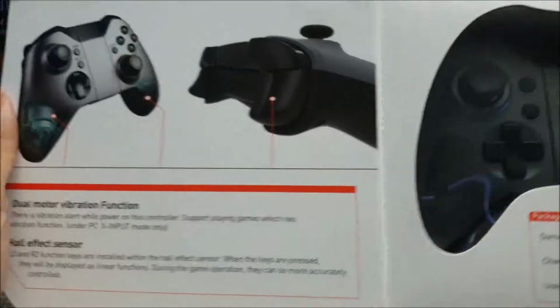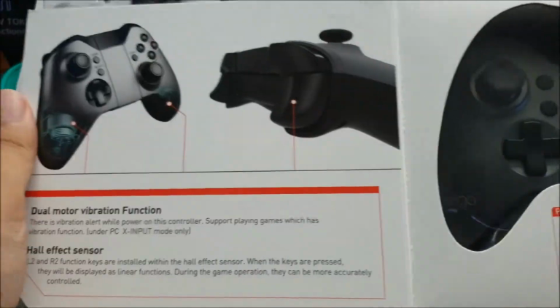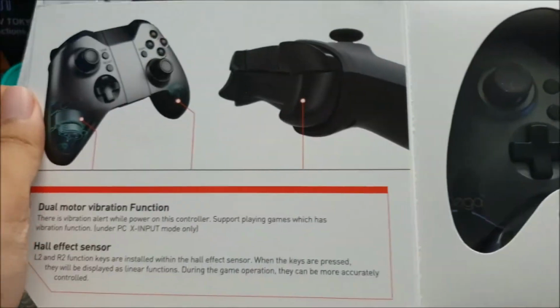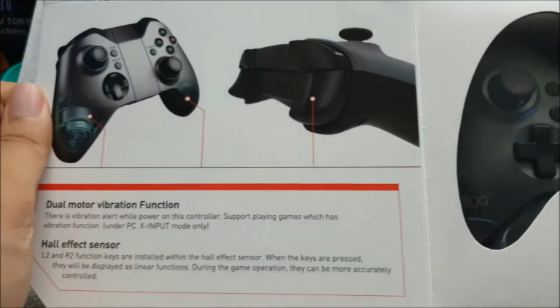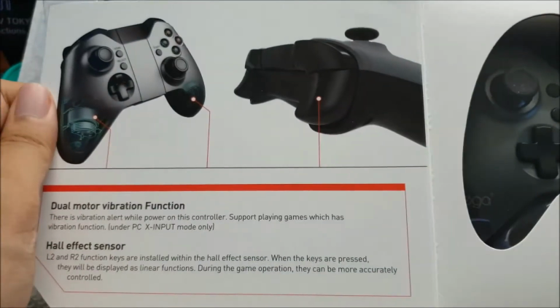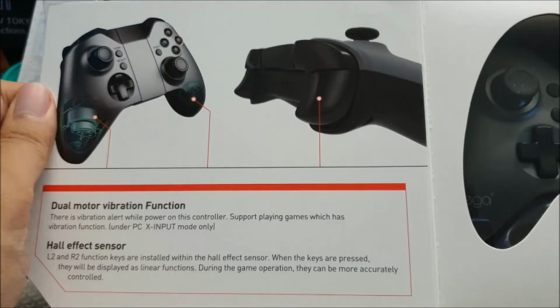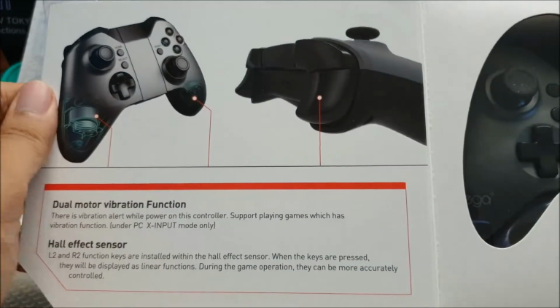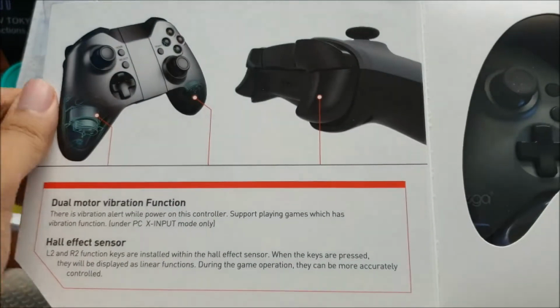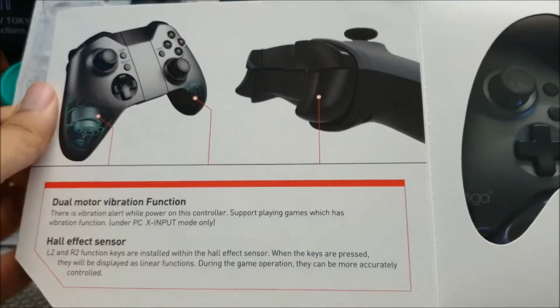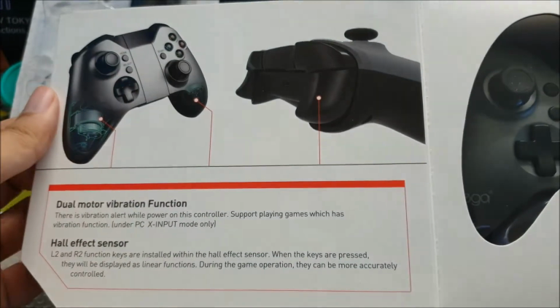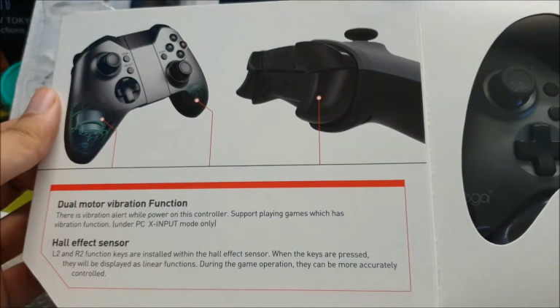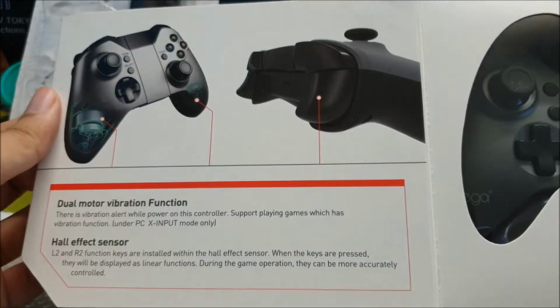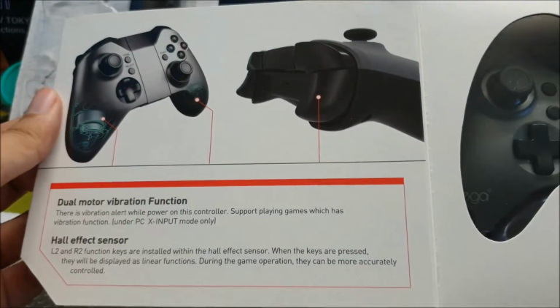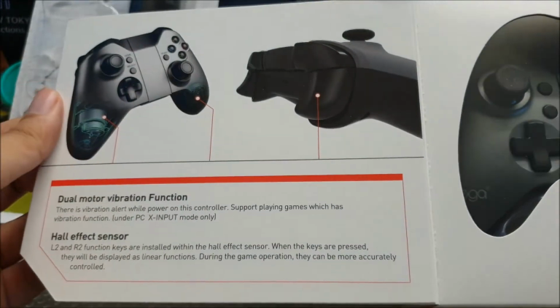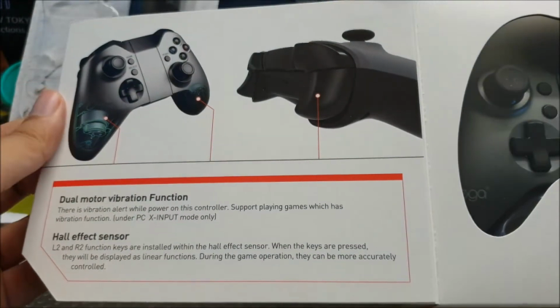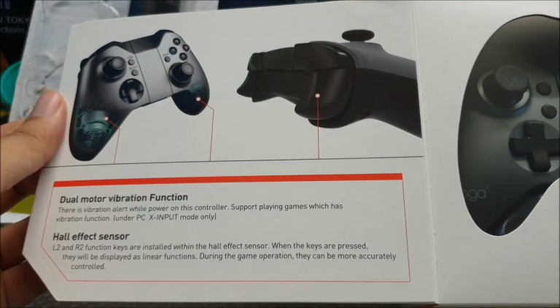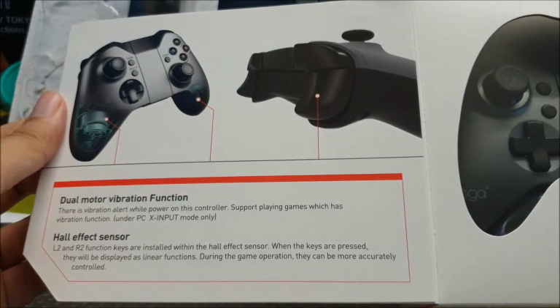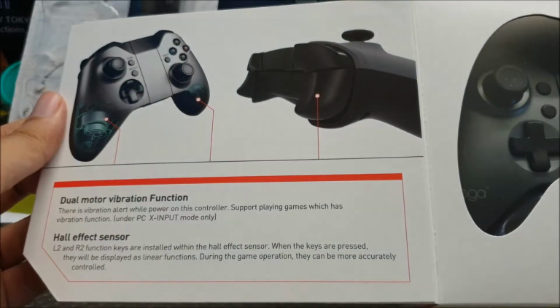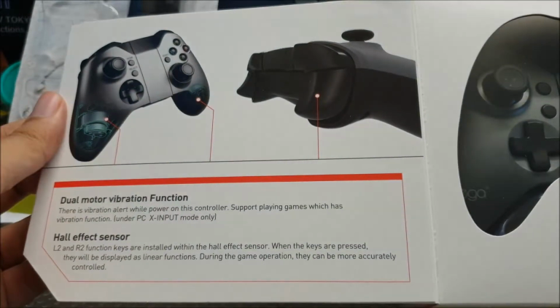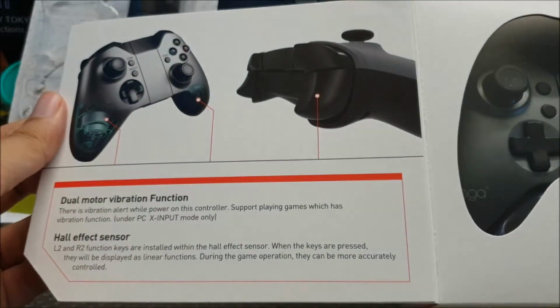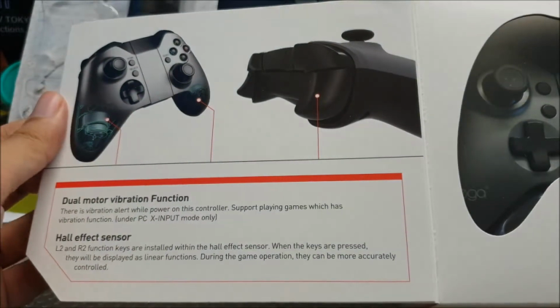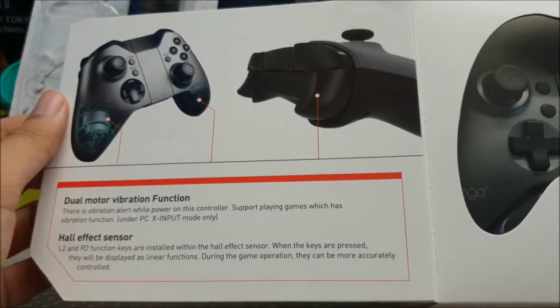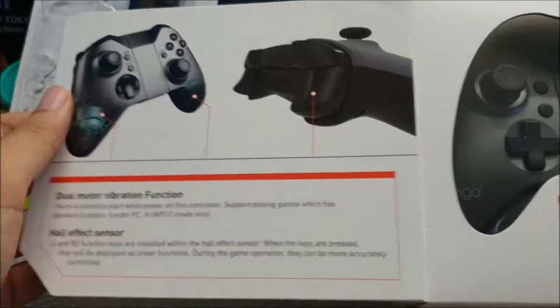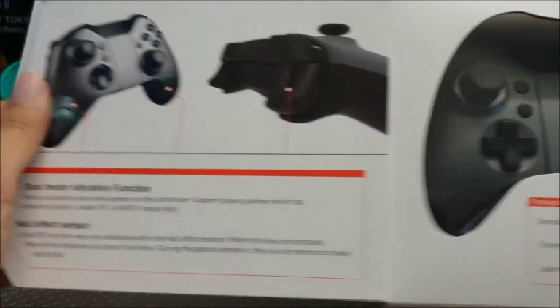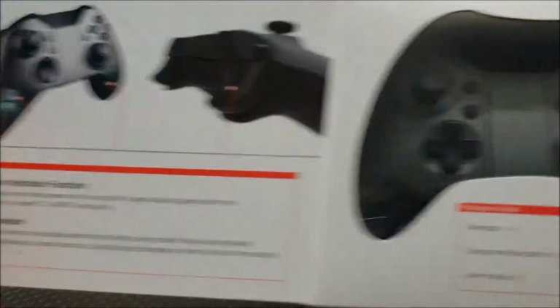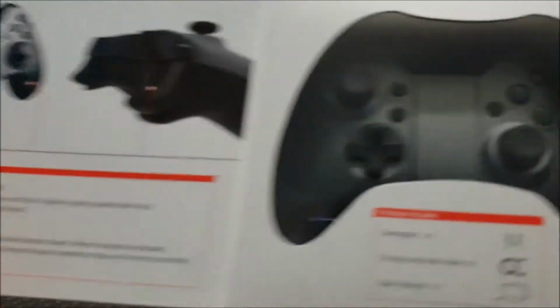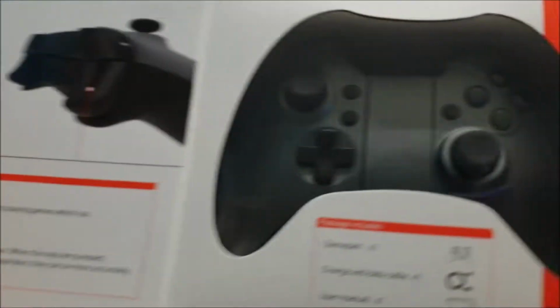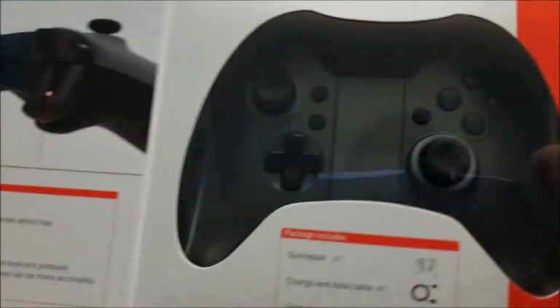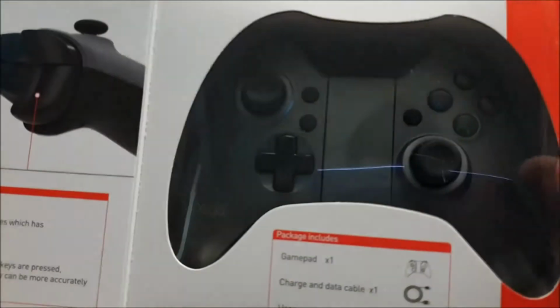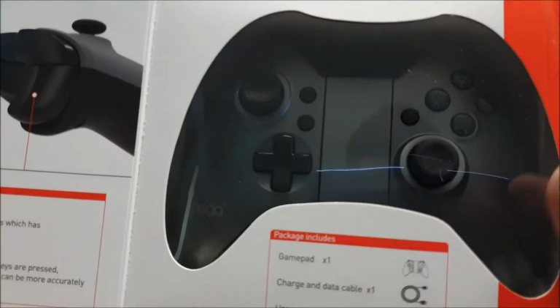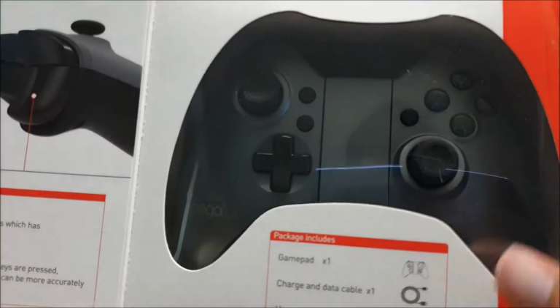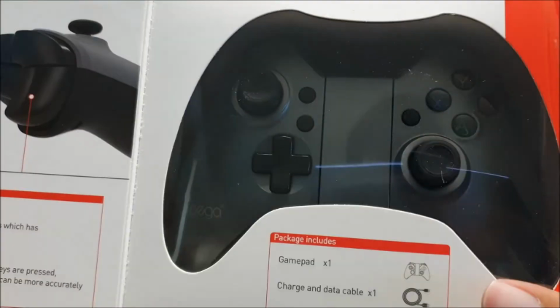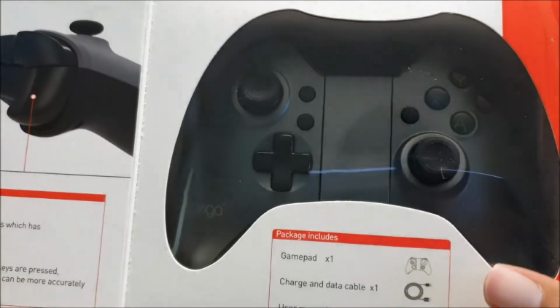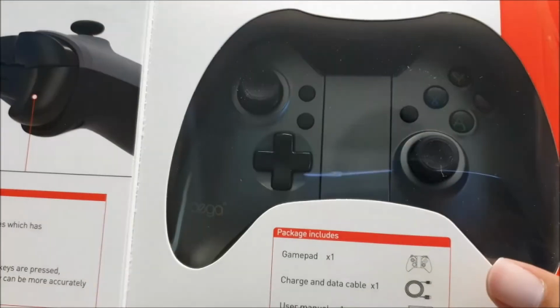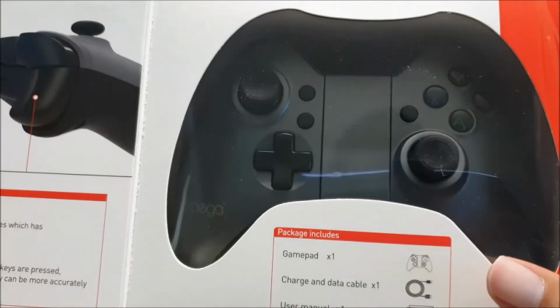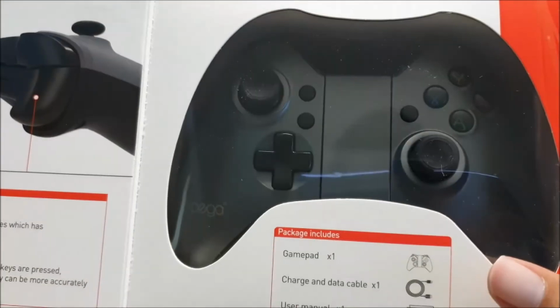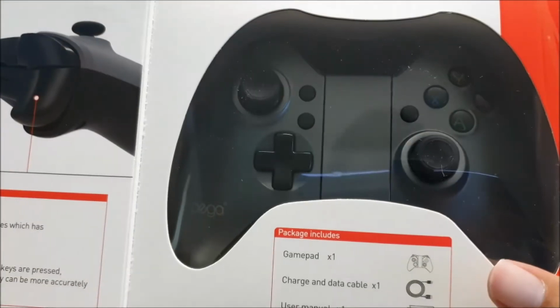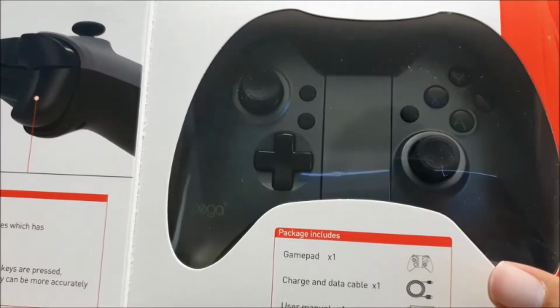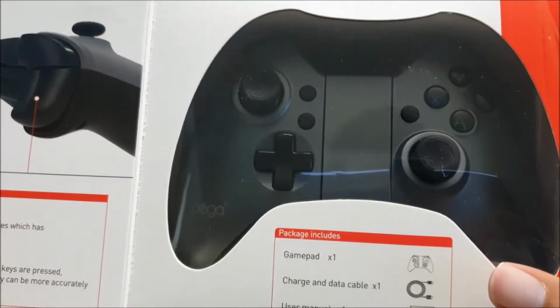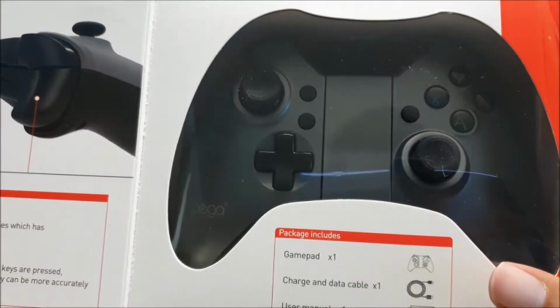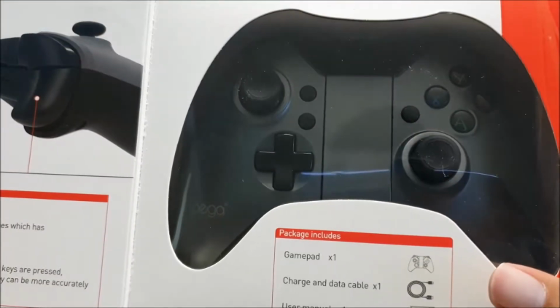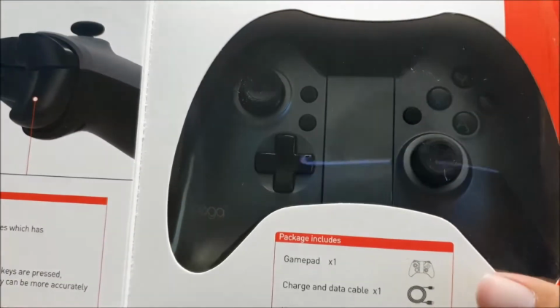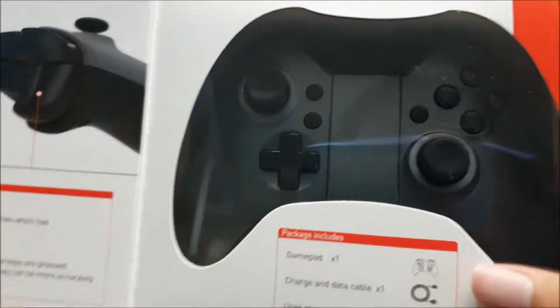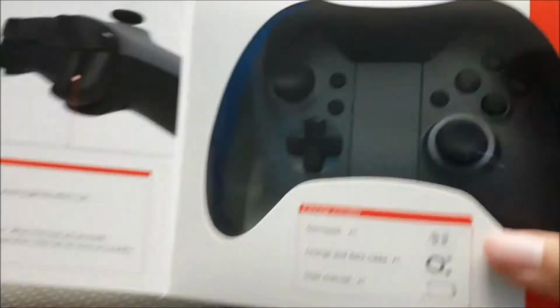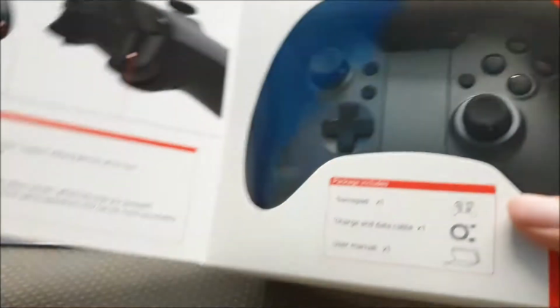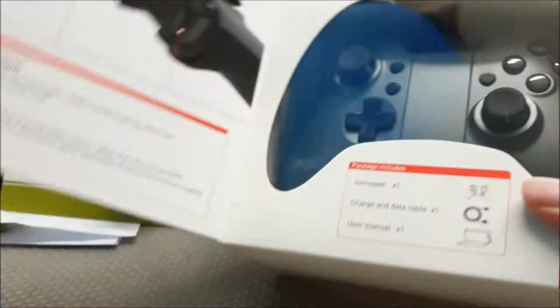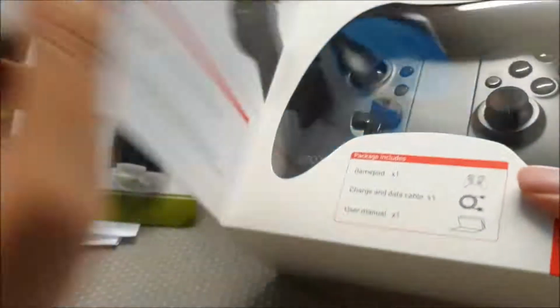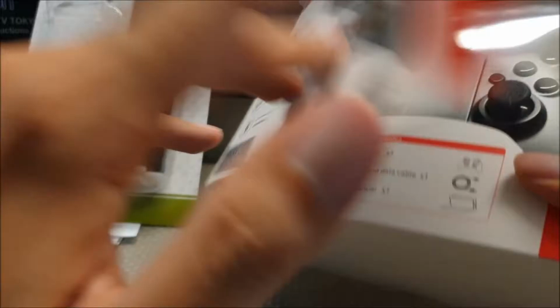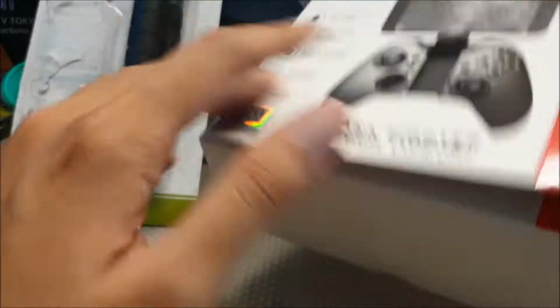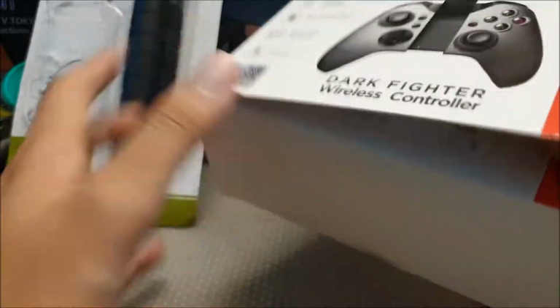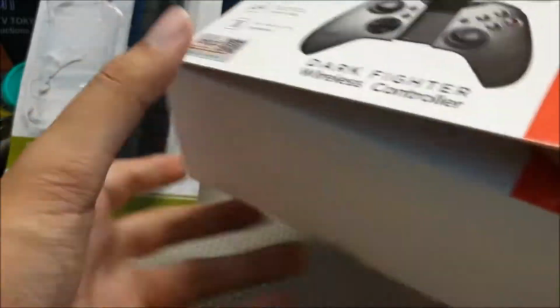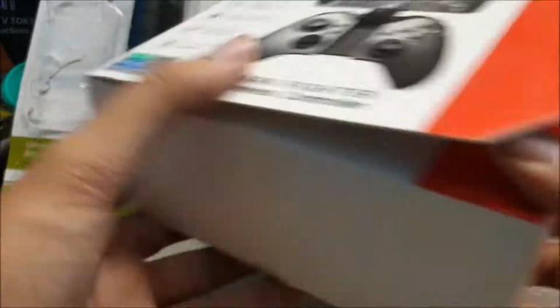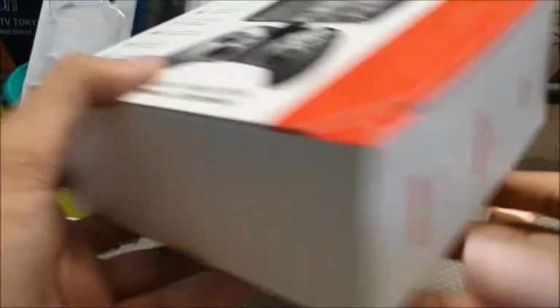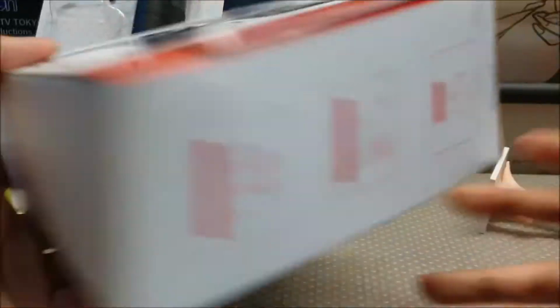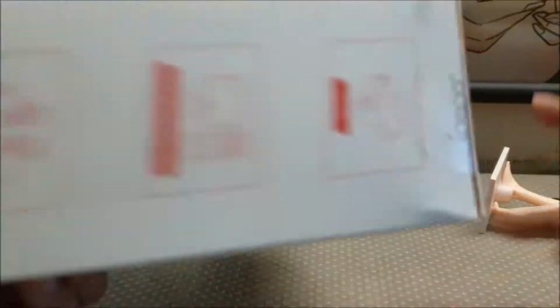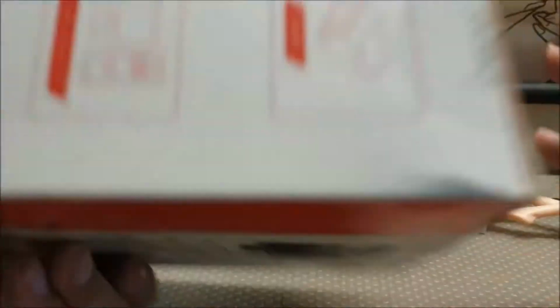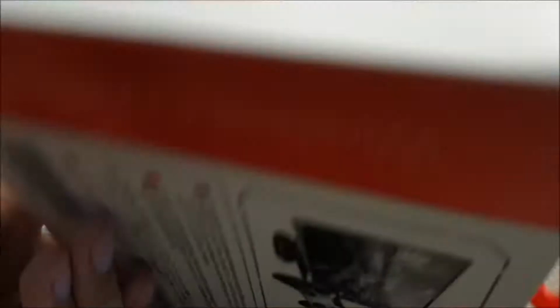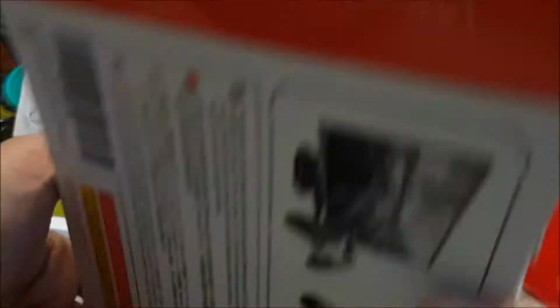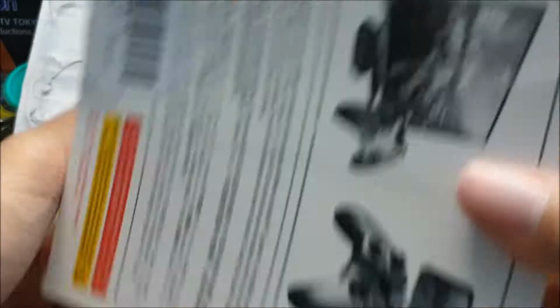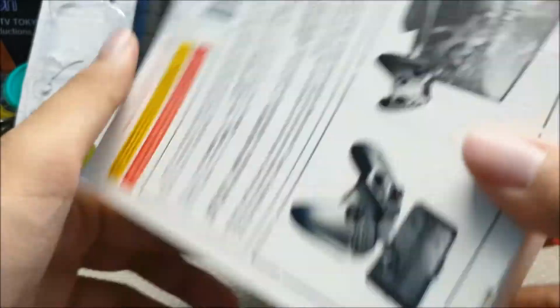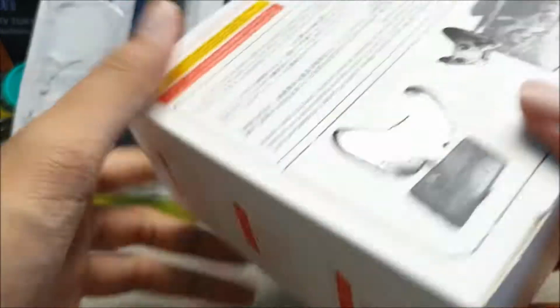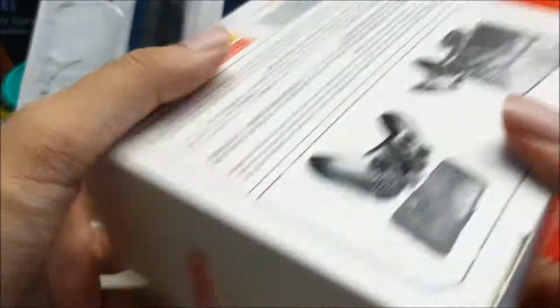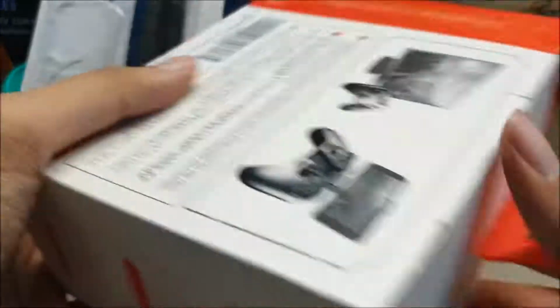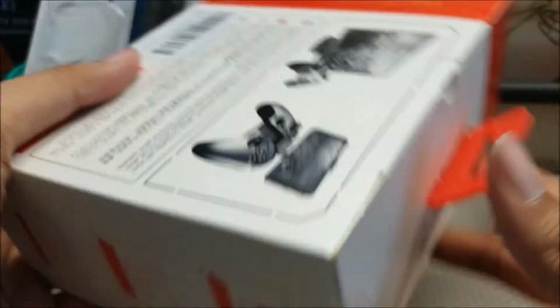Here it is, this is what it looks like. Cool stuff, looks pretty nice, looks pretty premium.